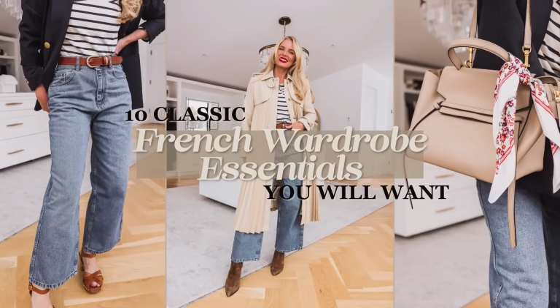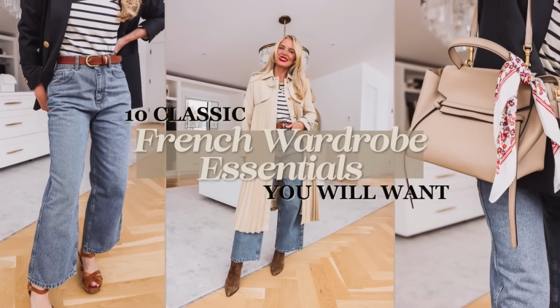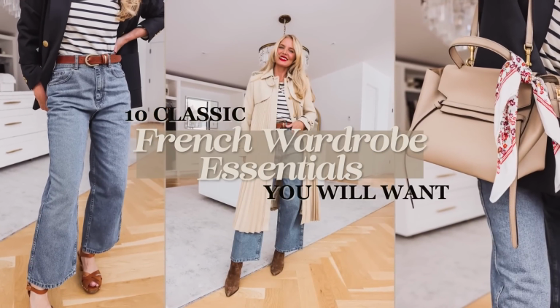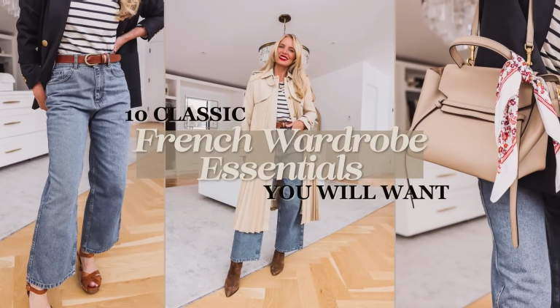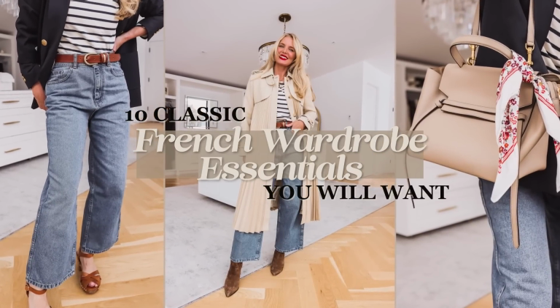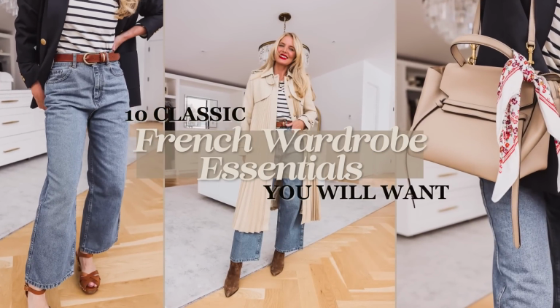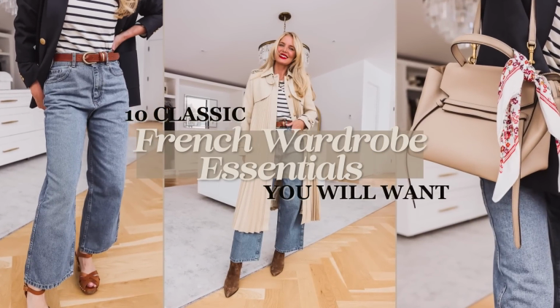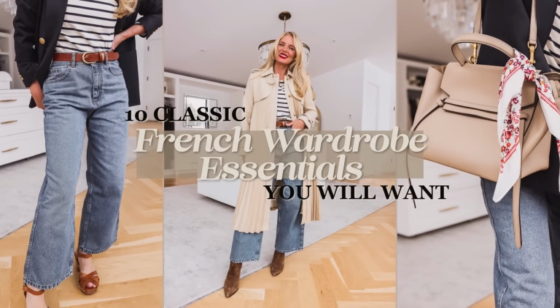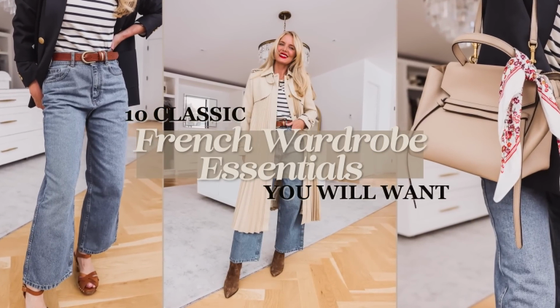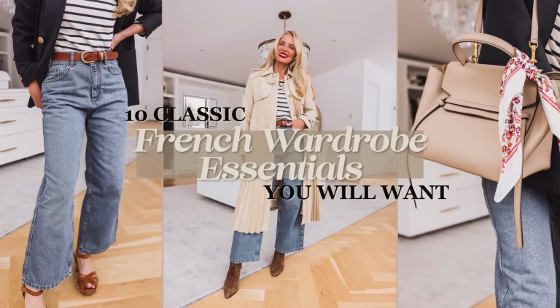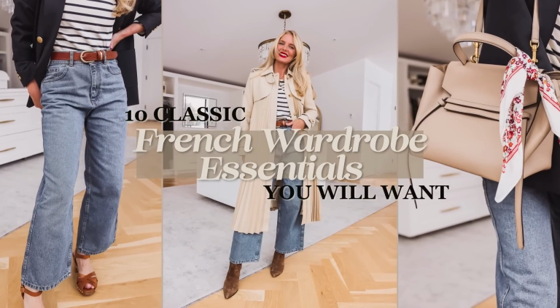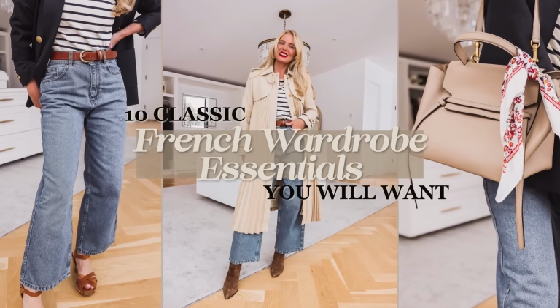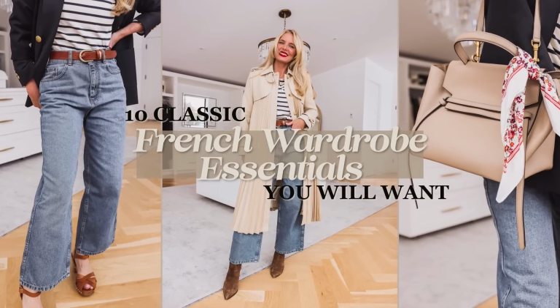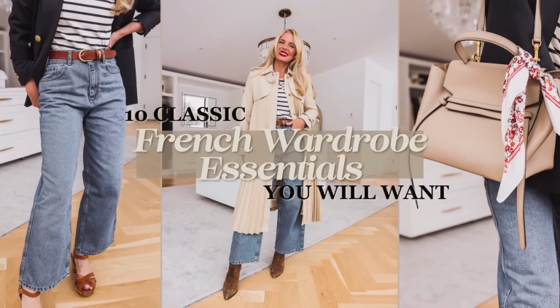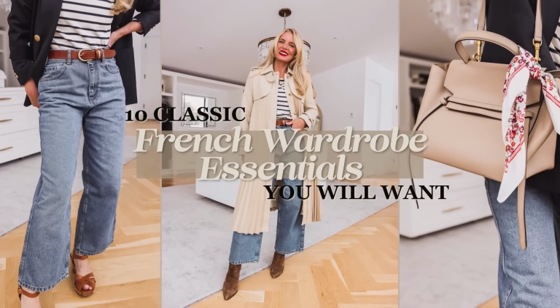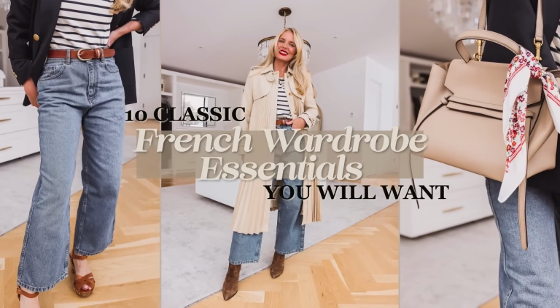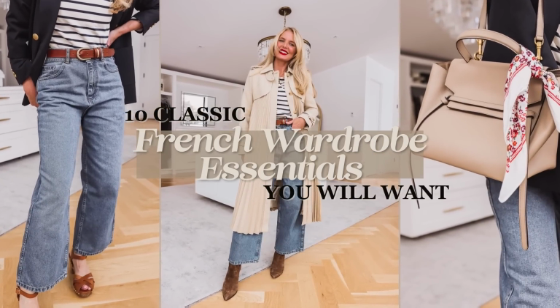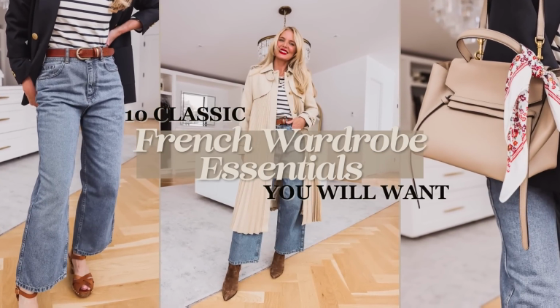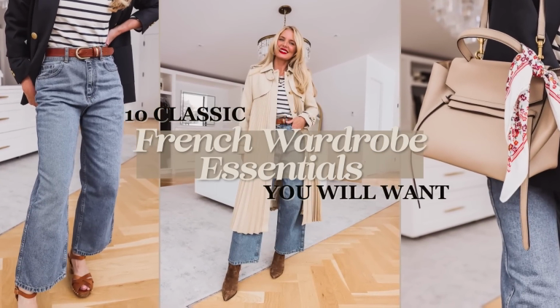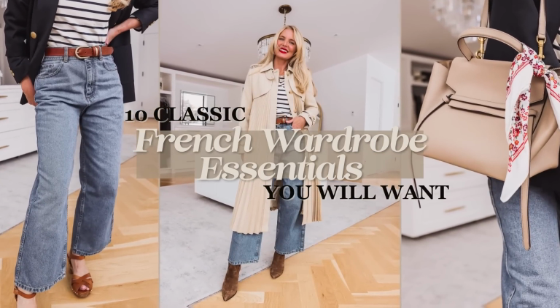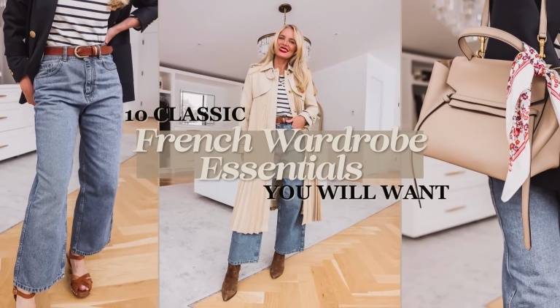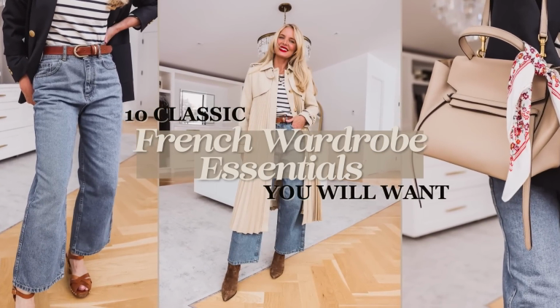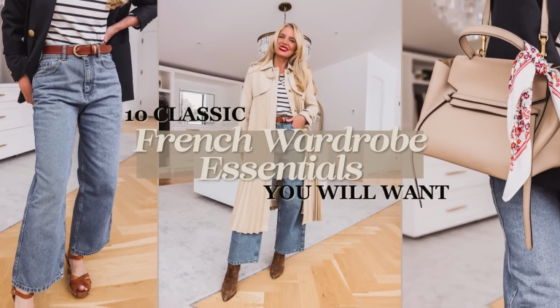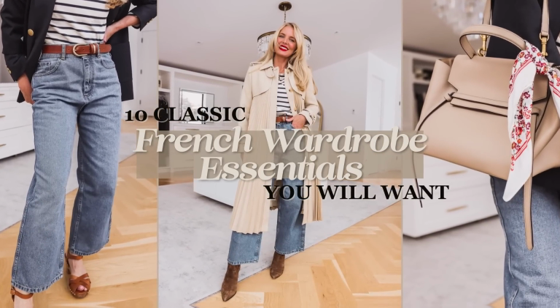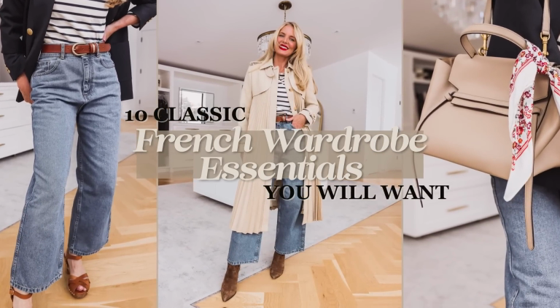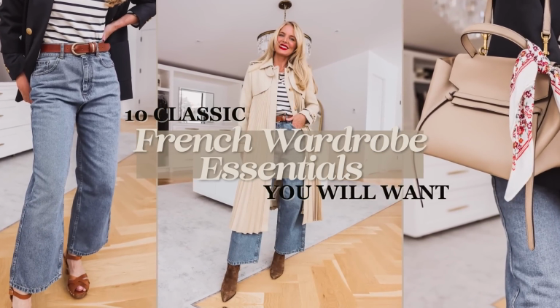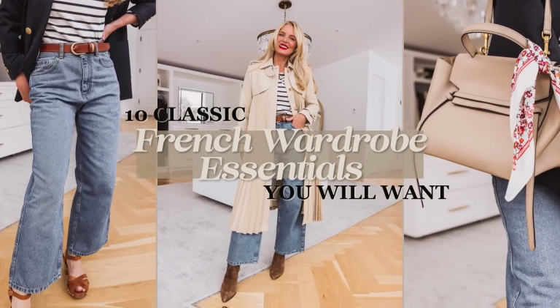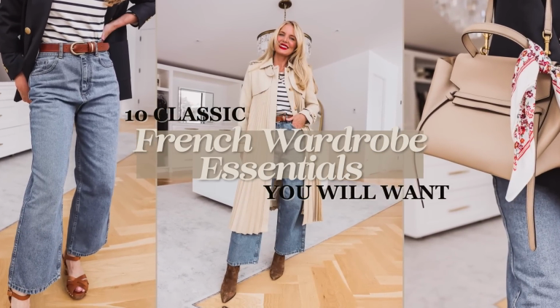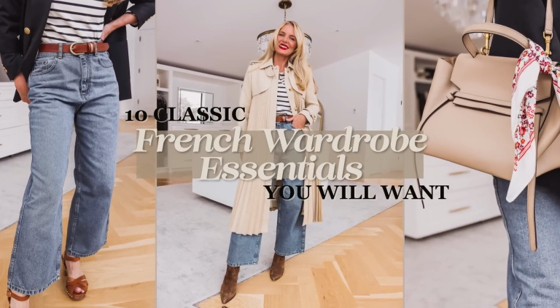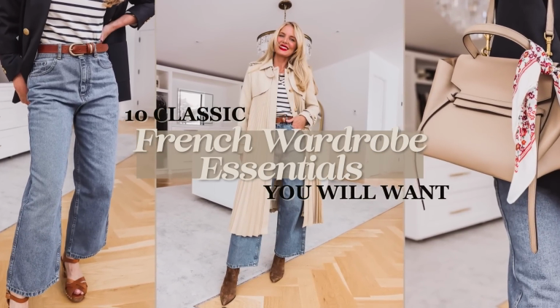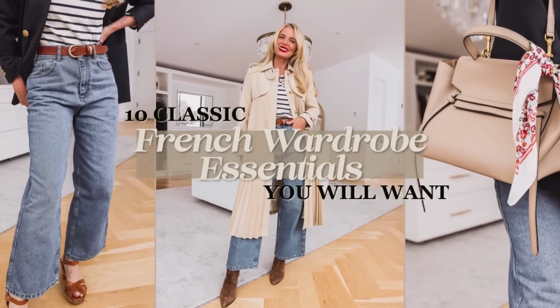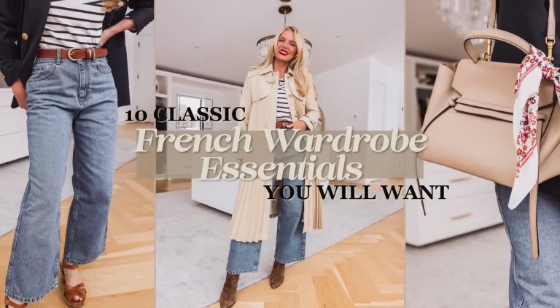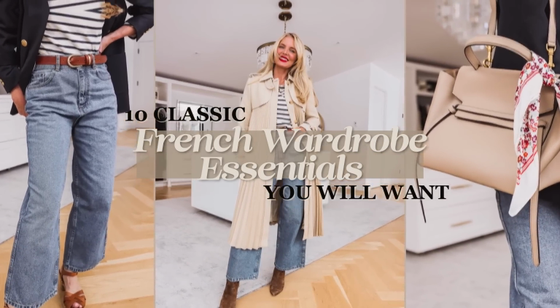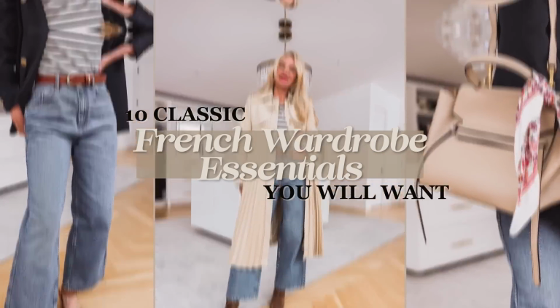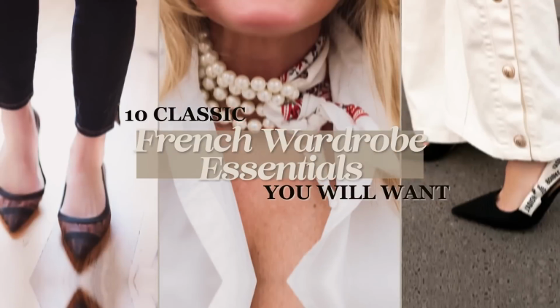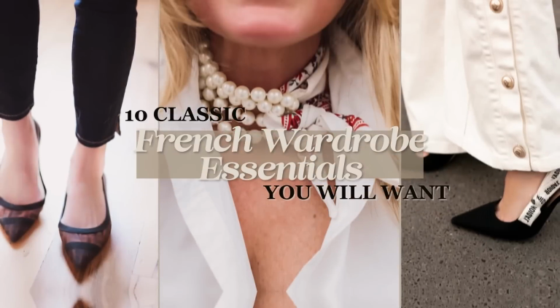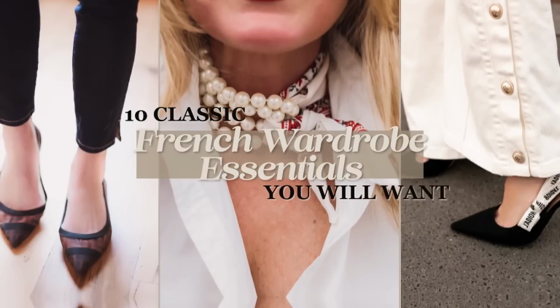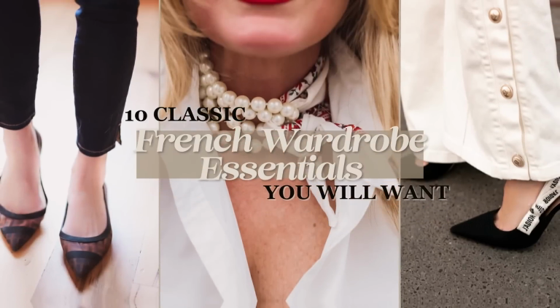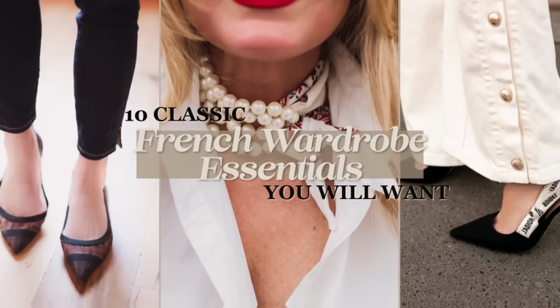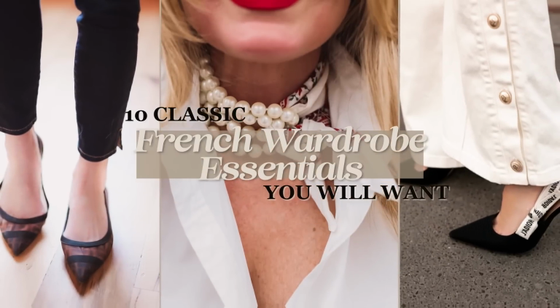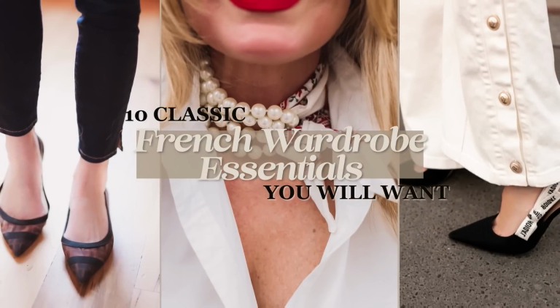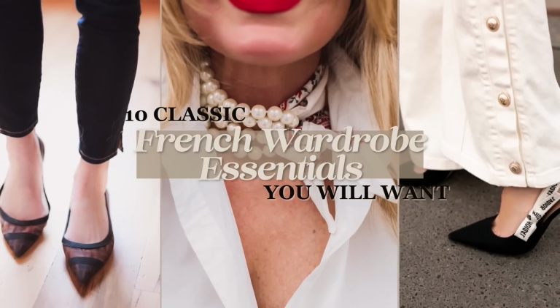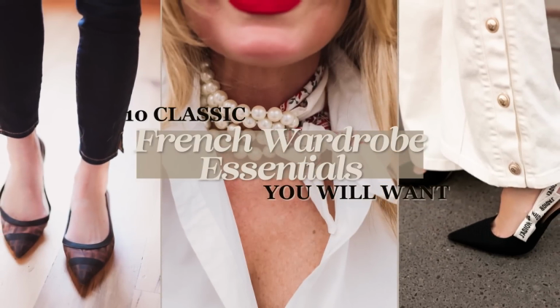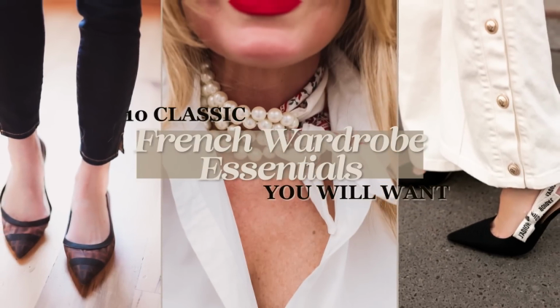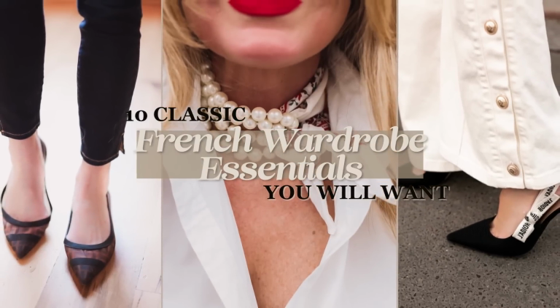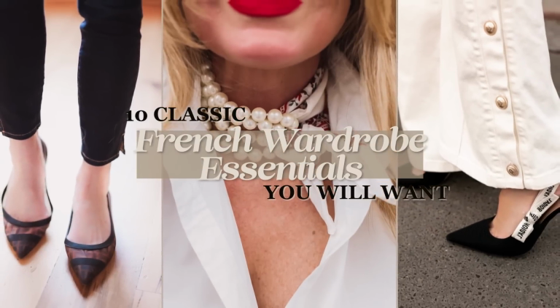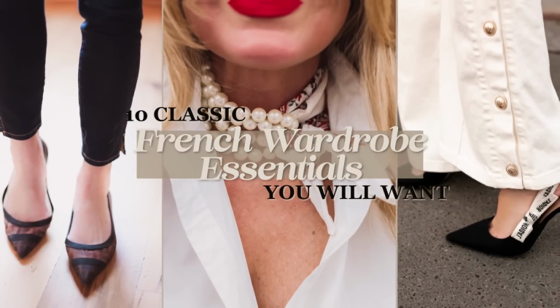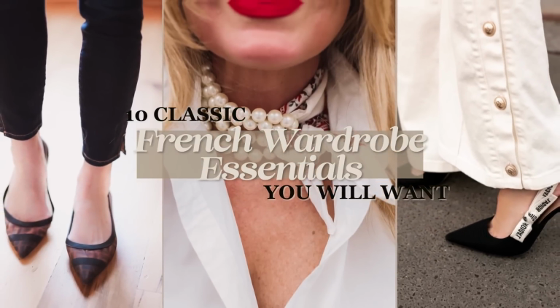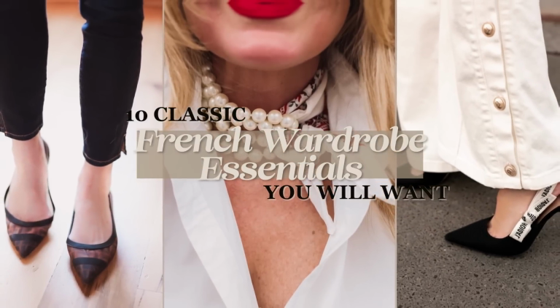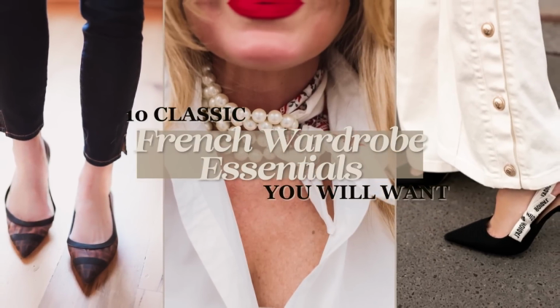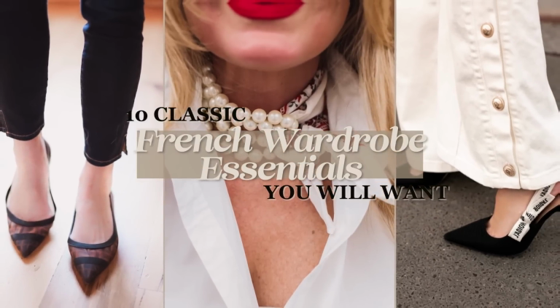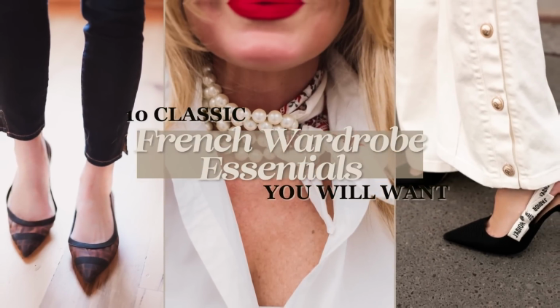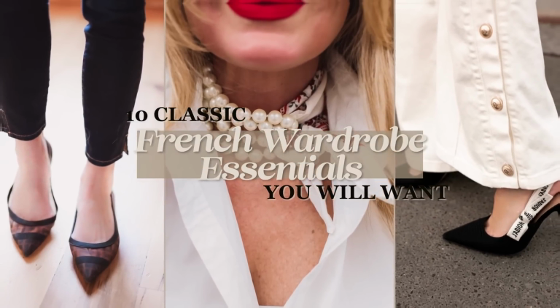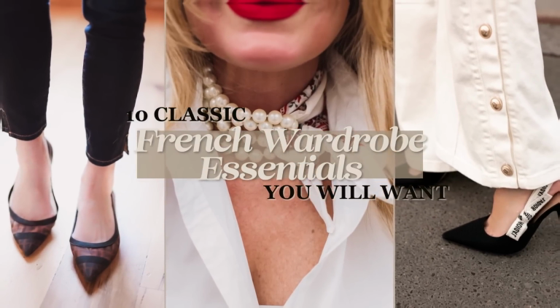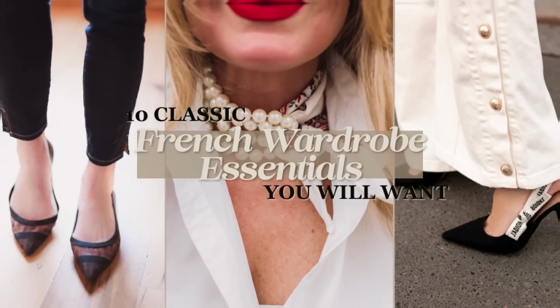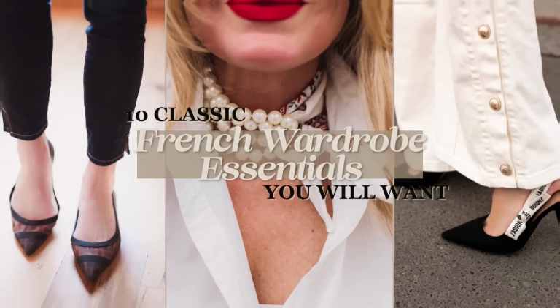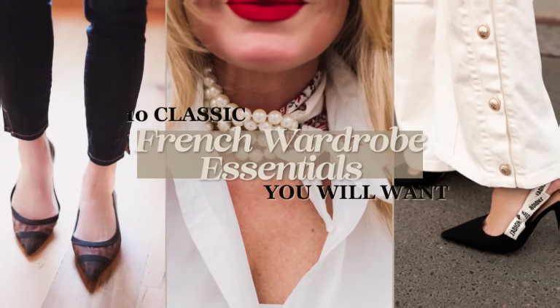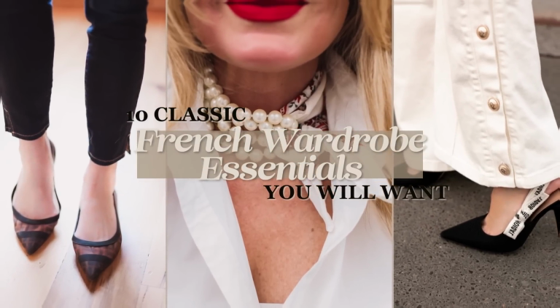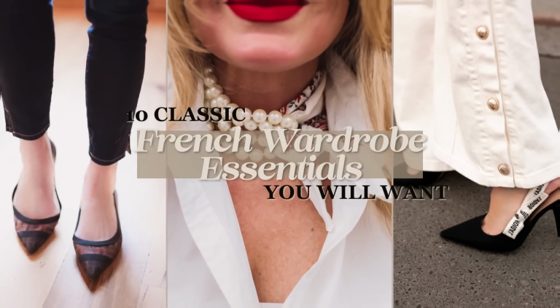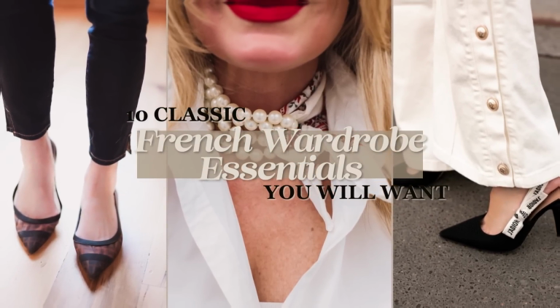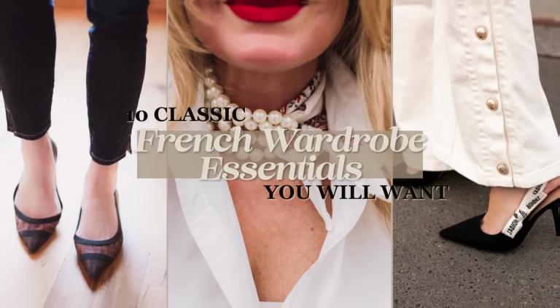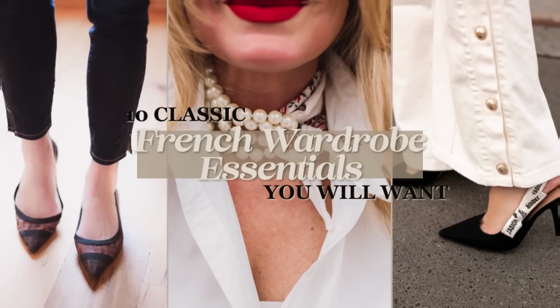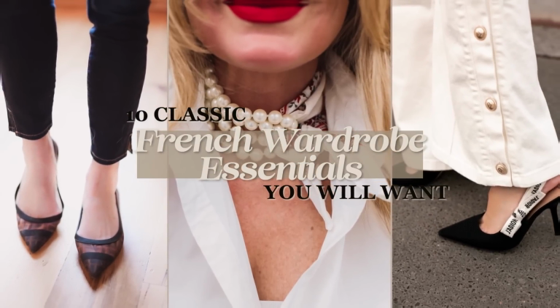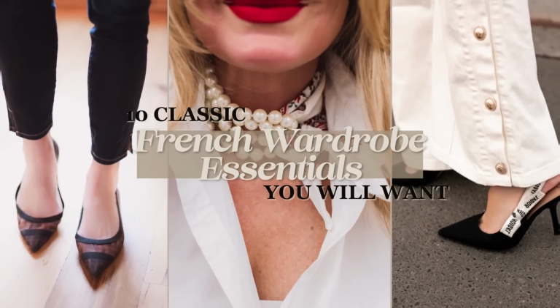In this video, I want to share 10 classic French wardrobe staples that you will all want to have in your closet.